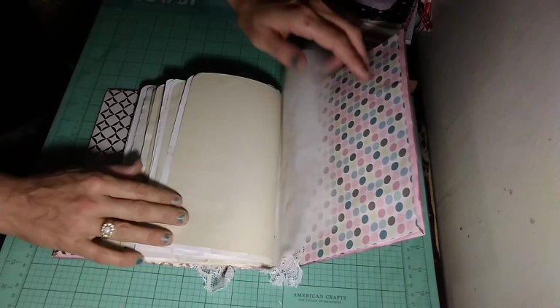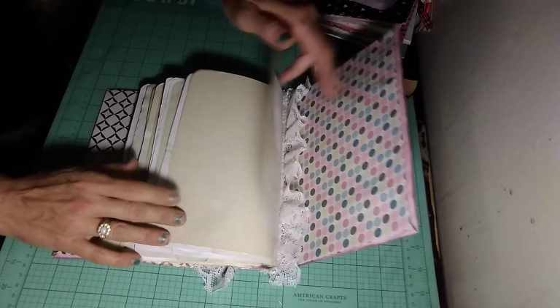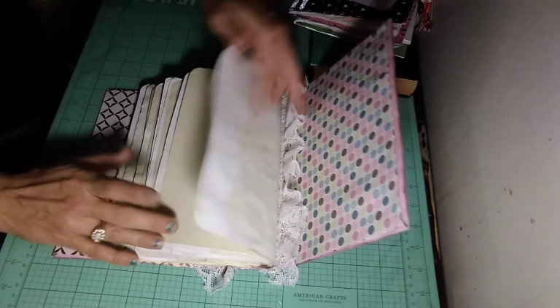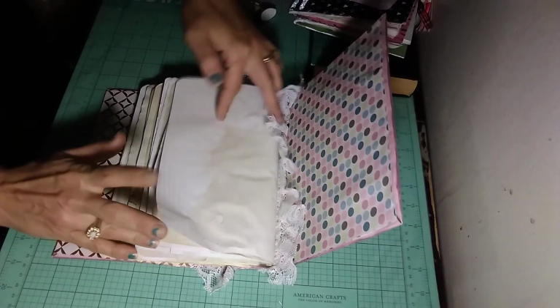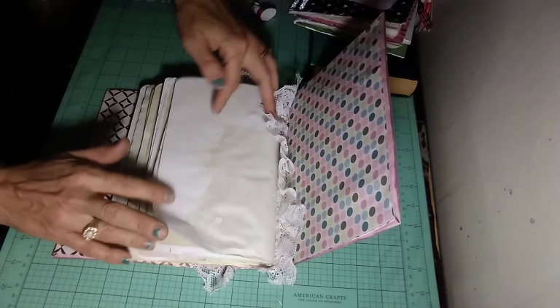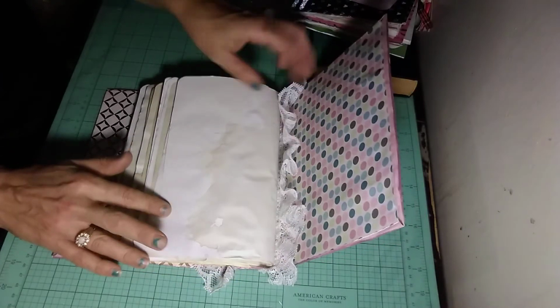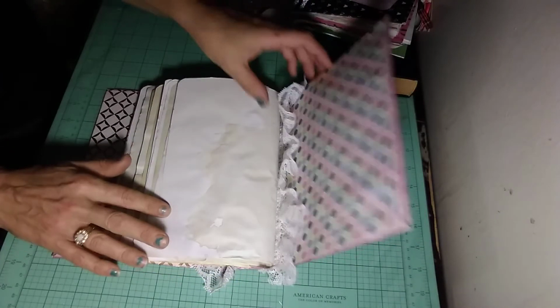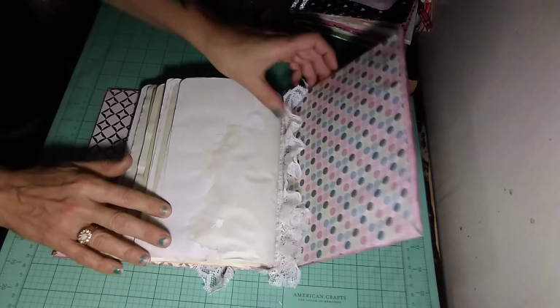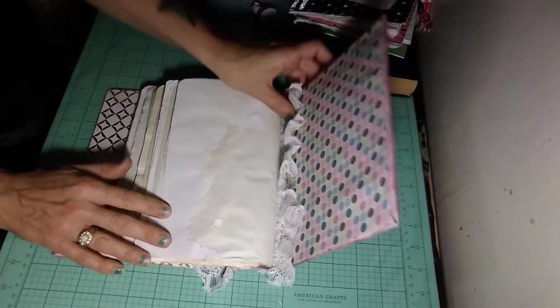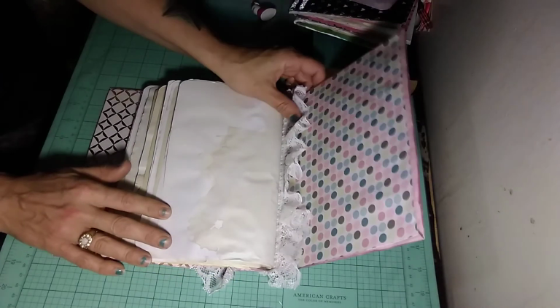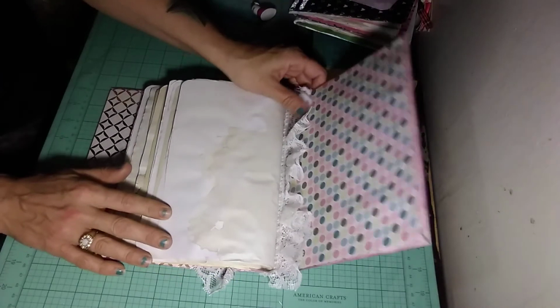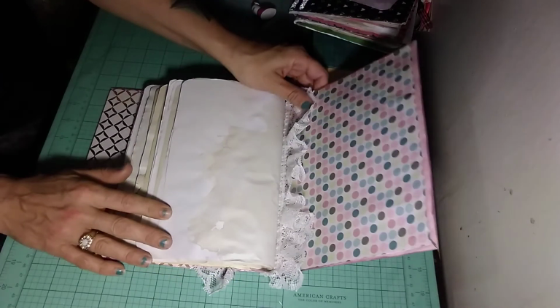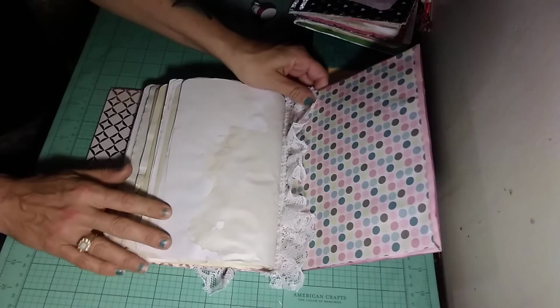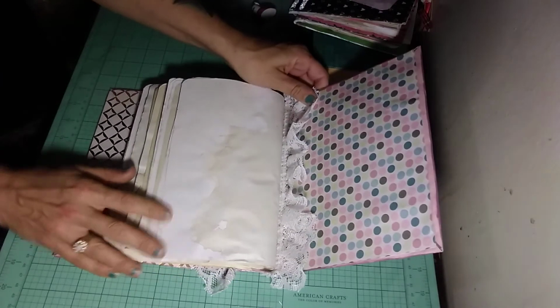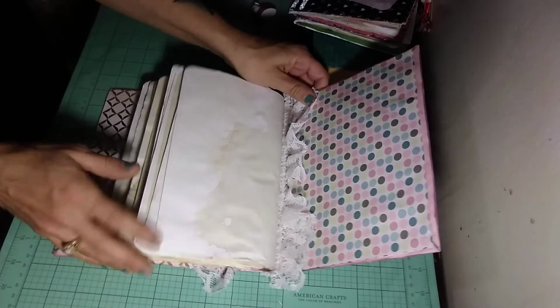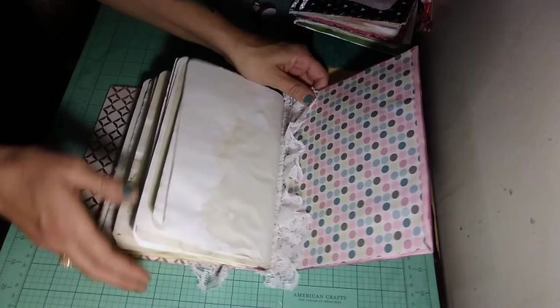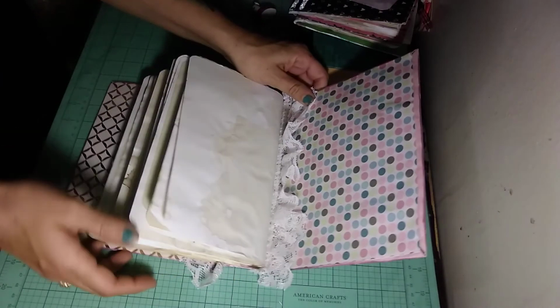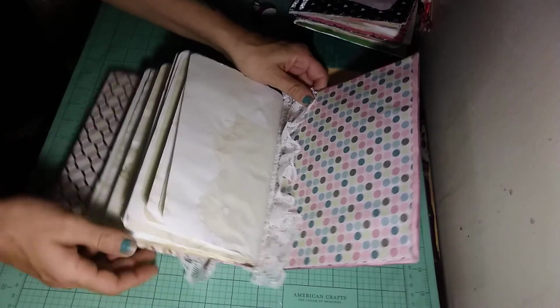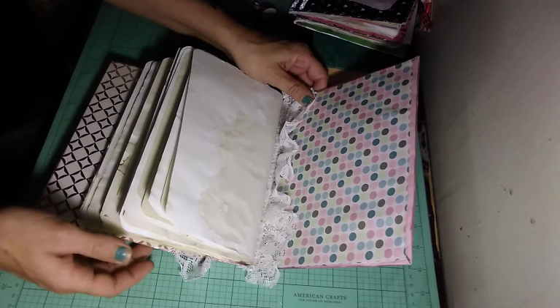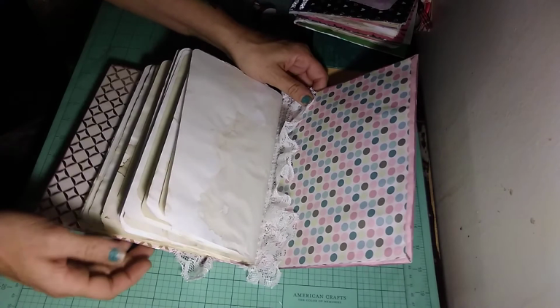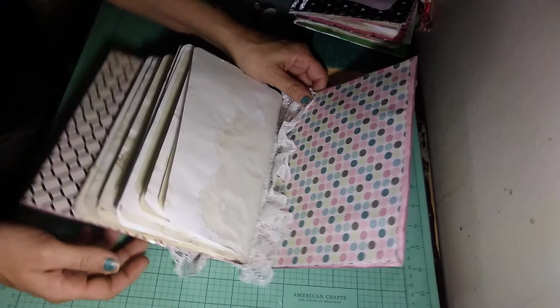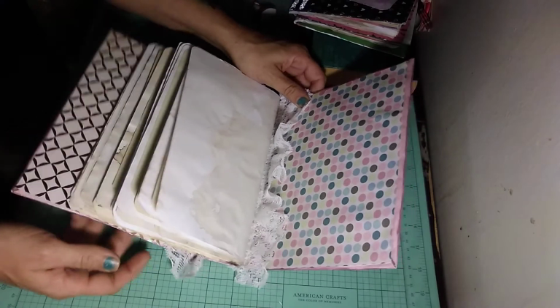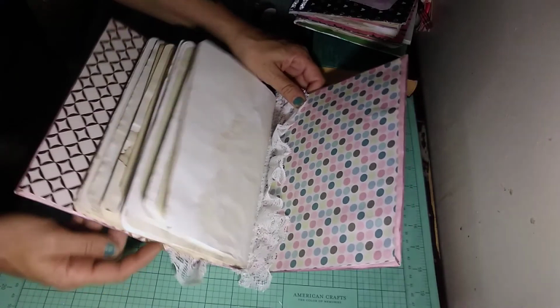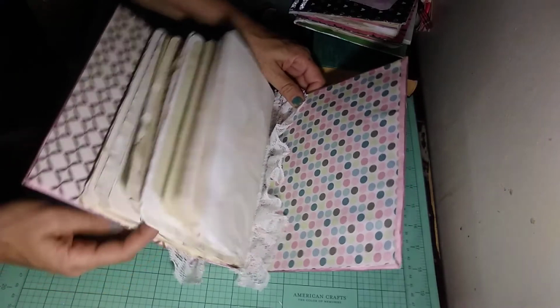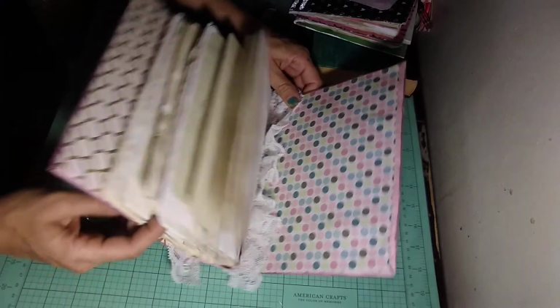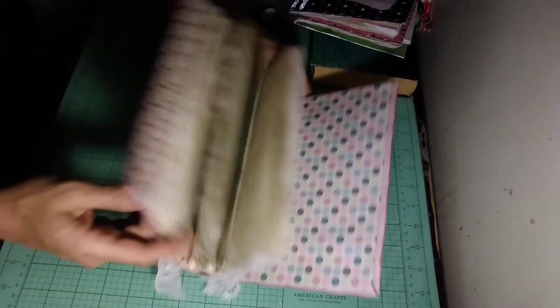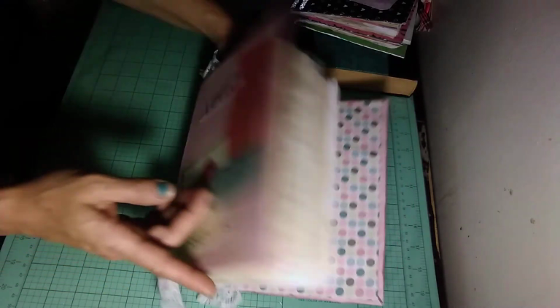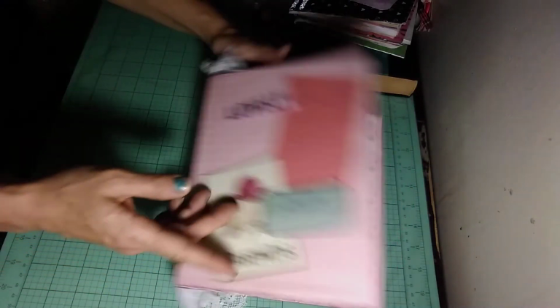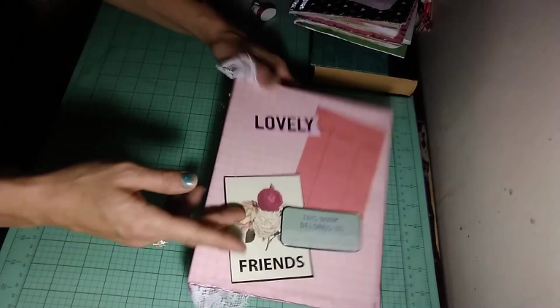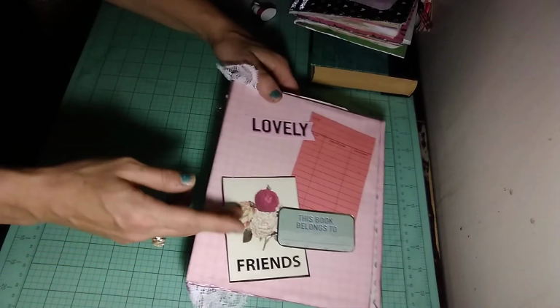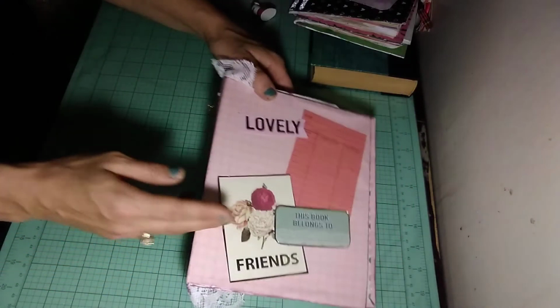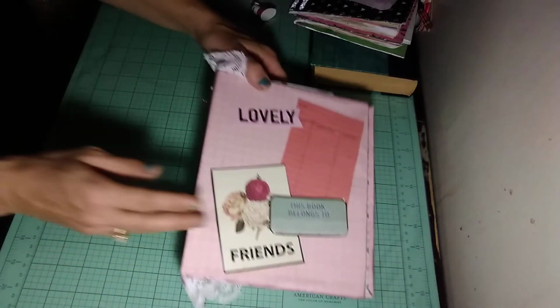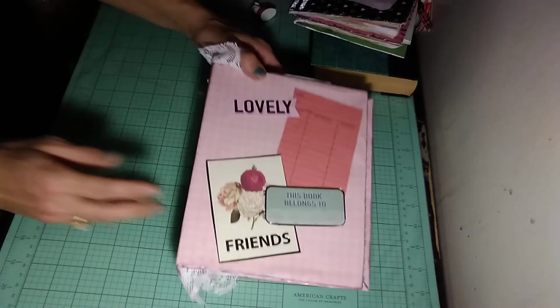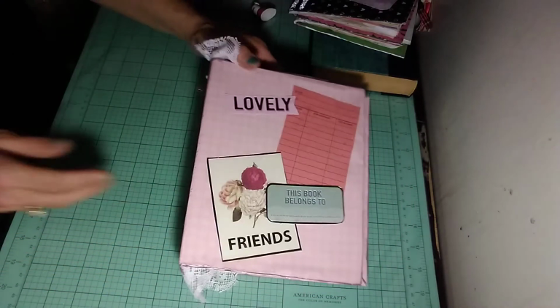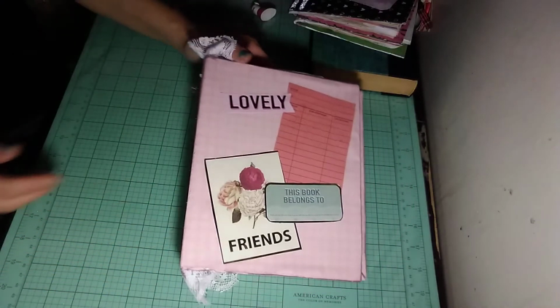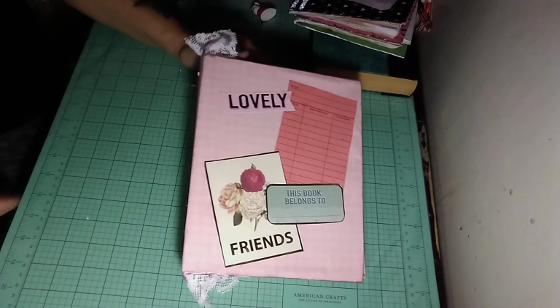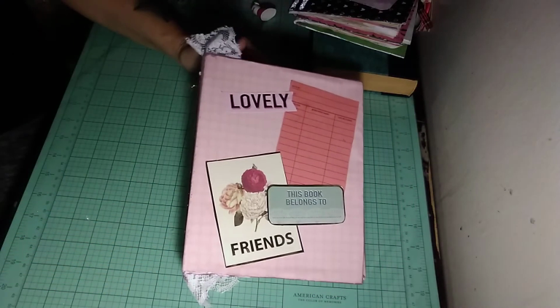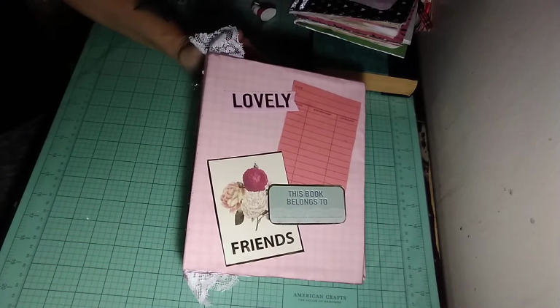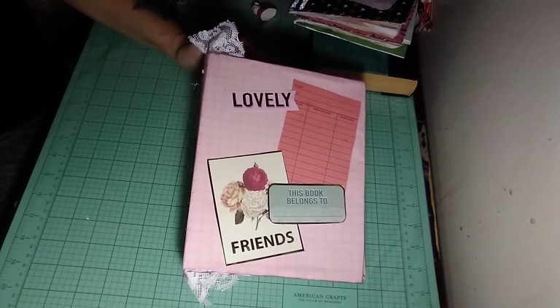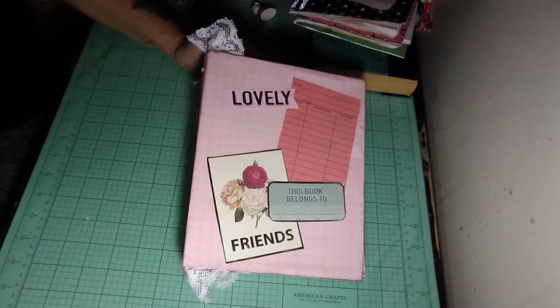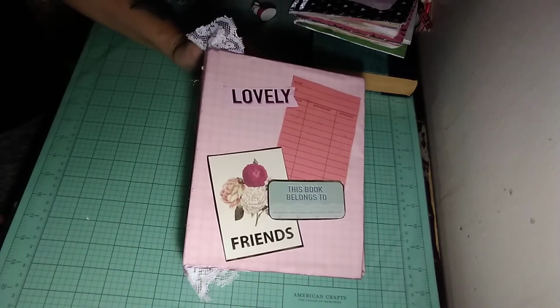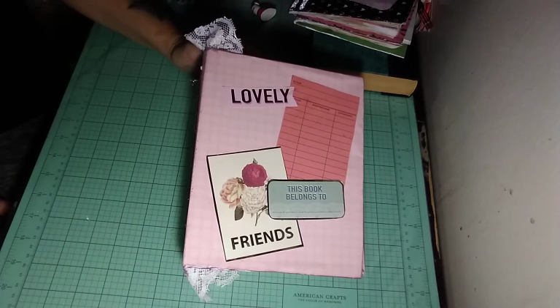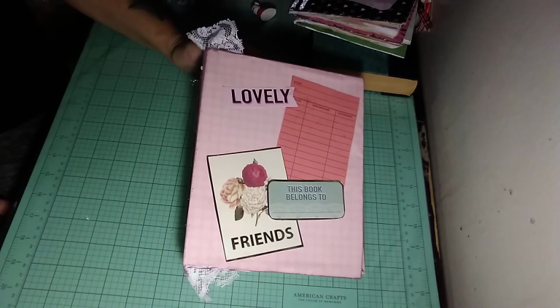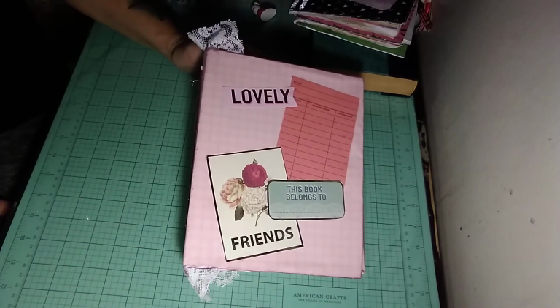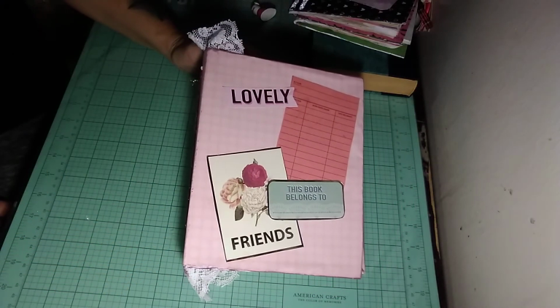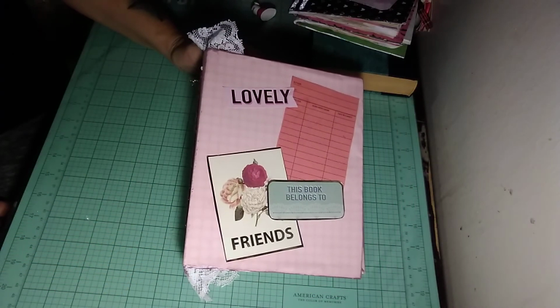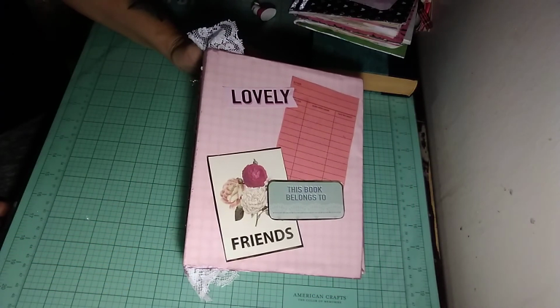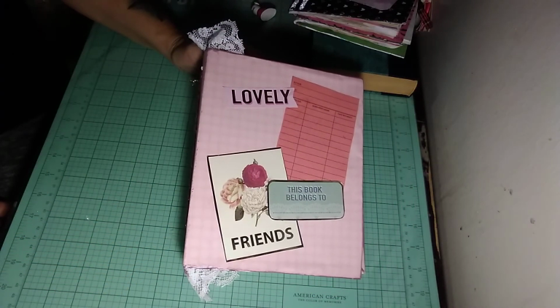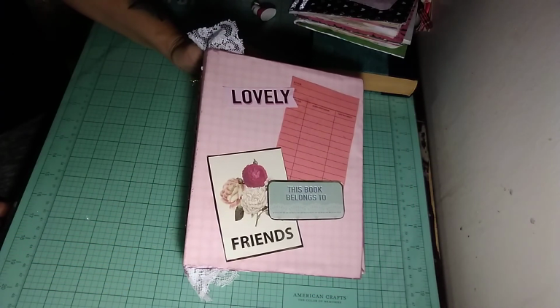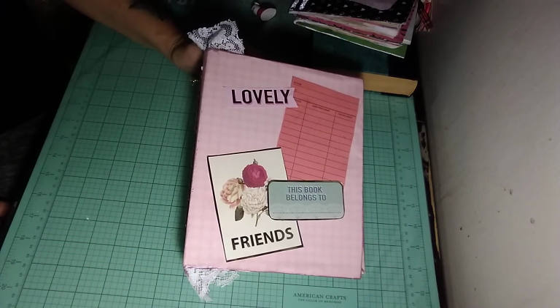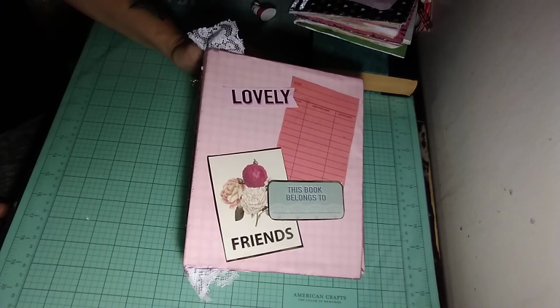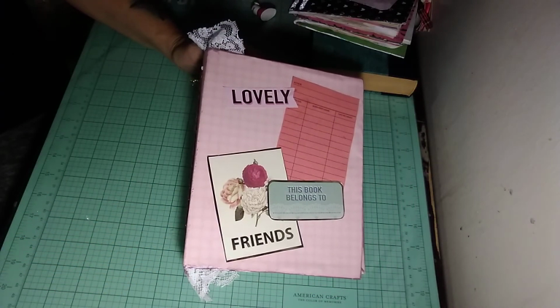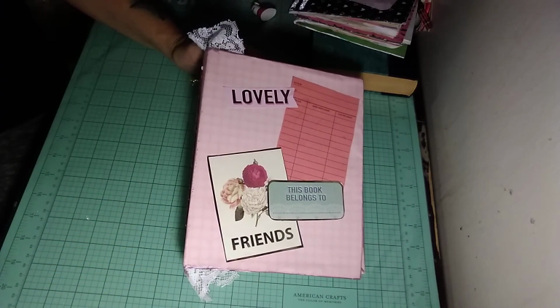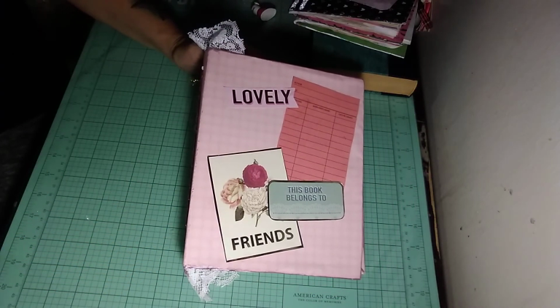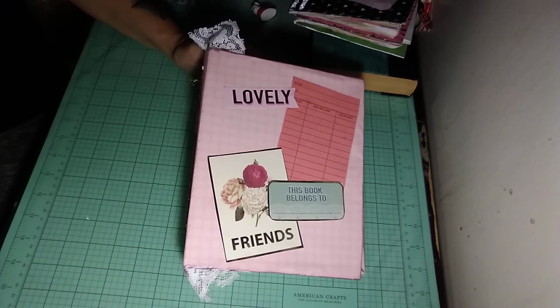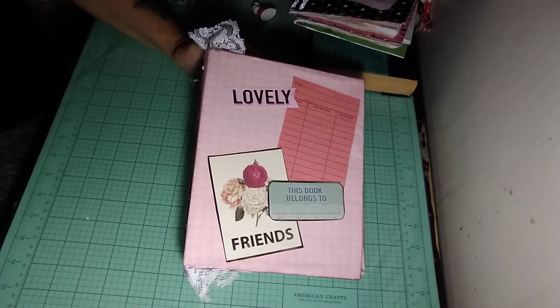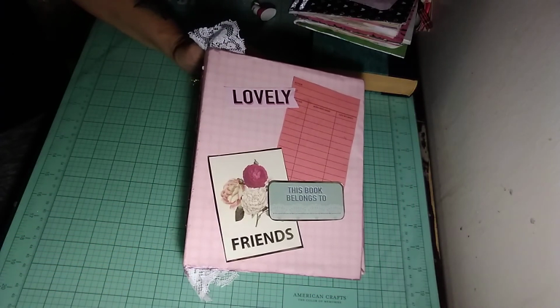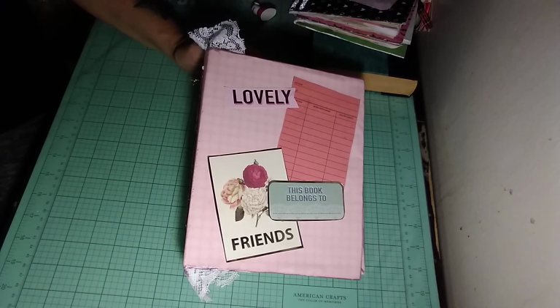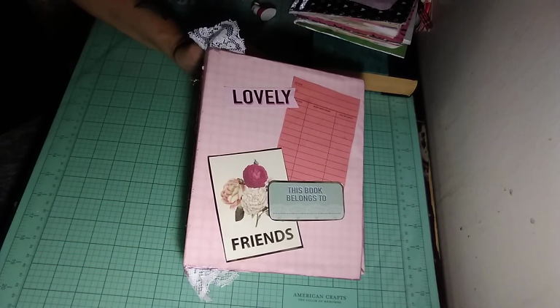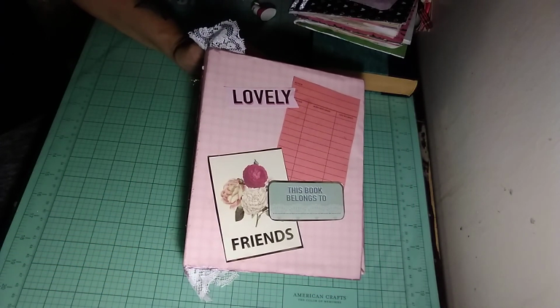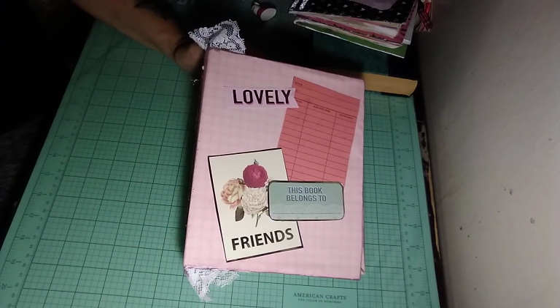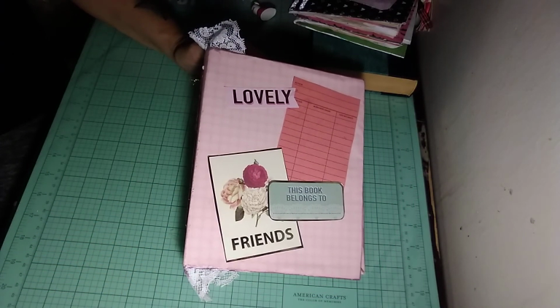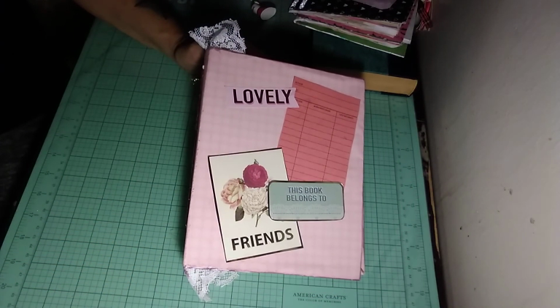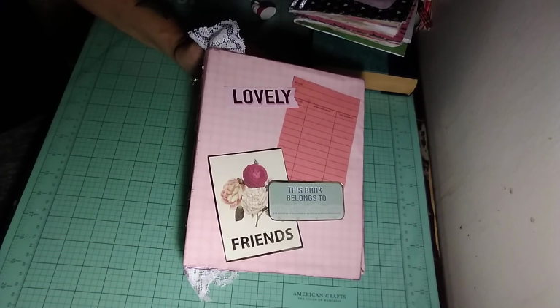A little more lace on the side, on the back there. So that is this journal. I hope you enjoyed it. Thanks for watching.